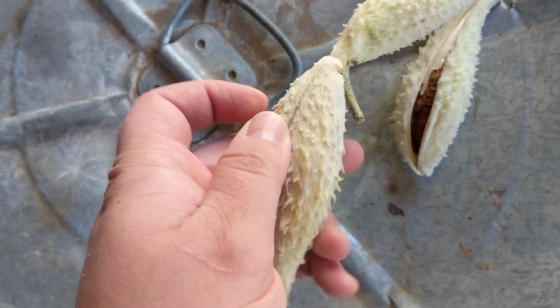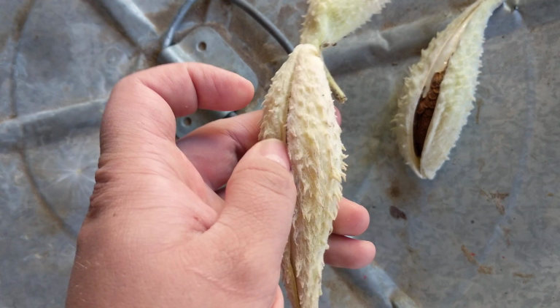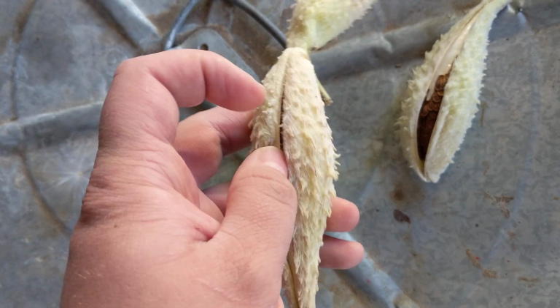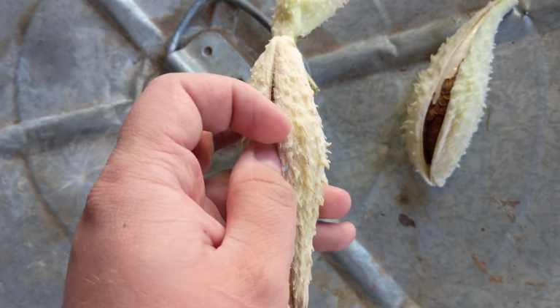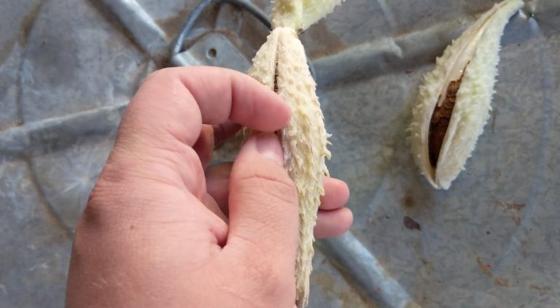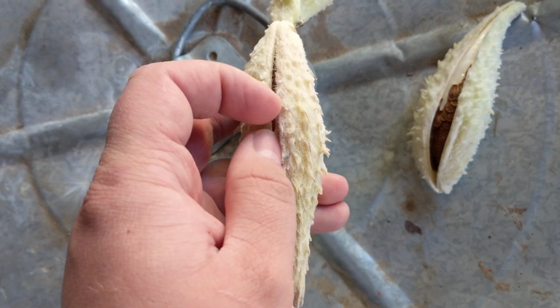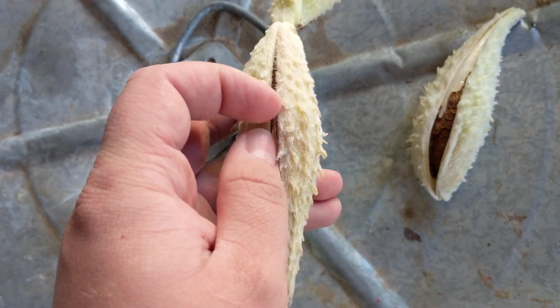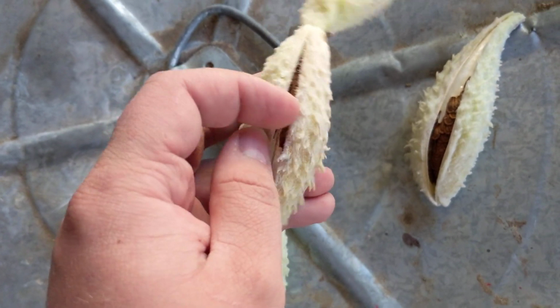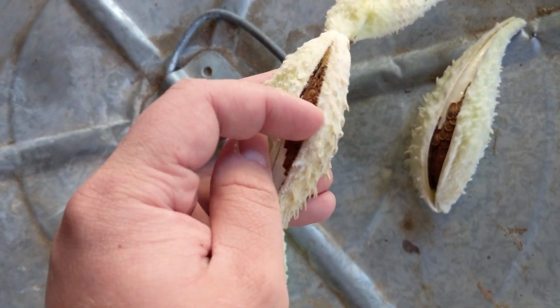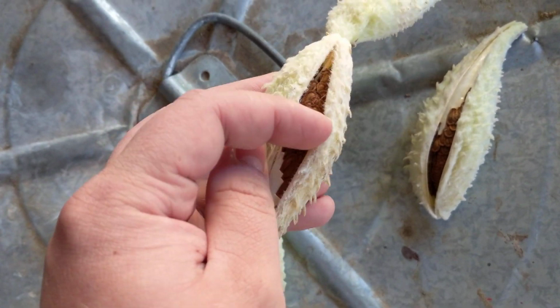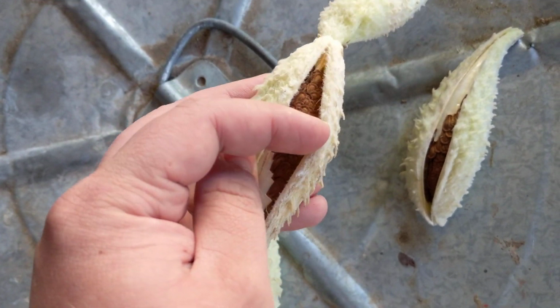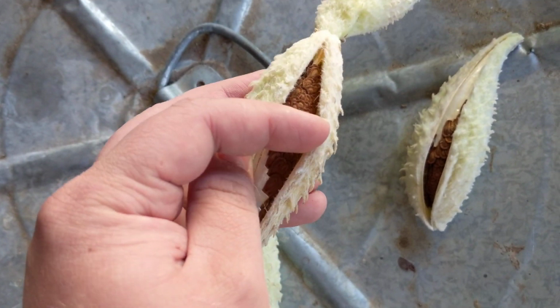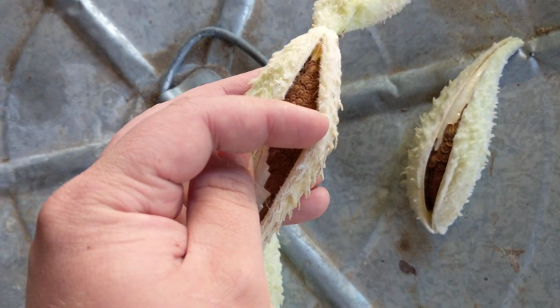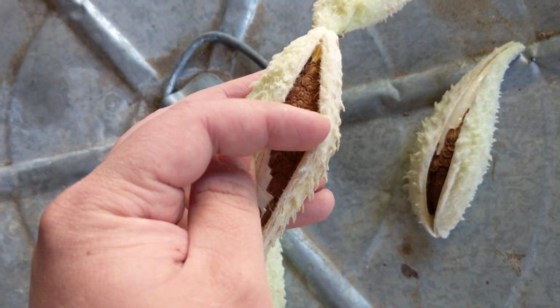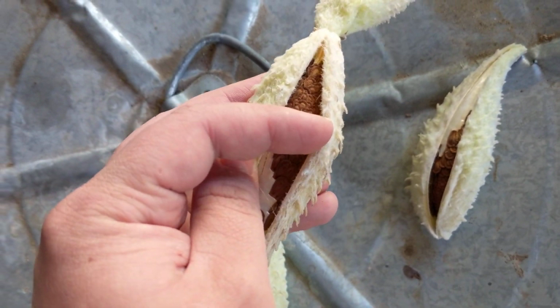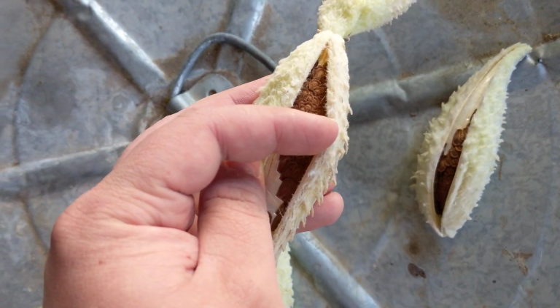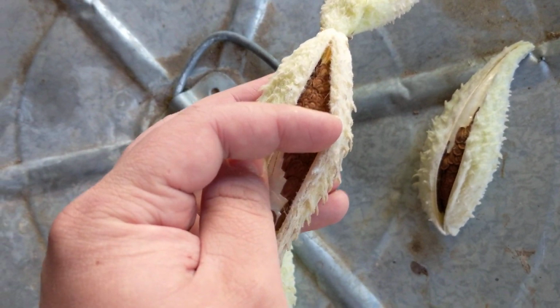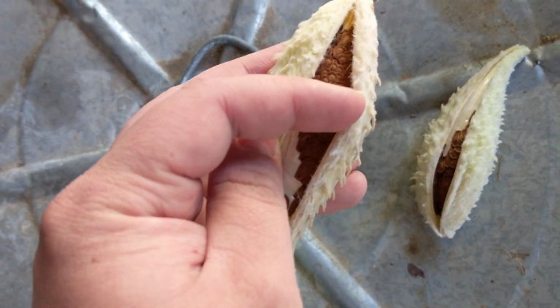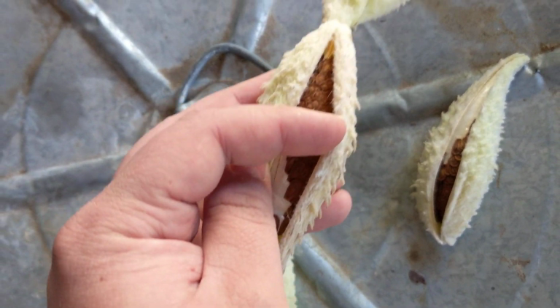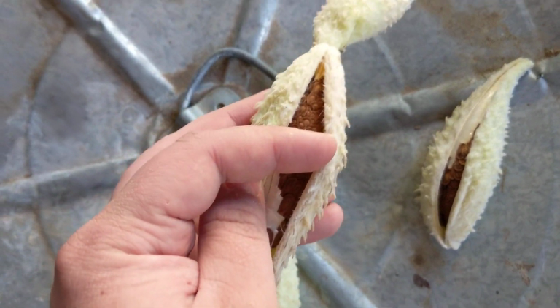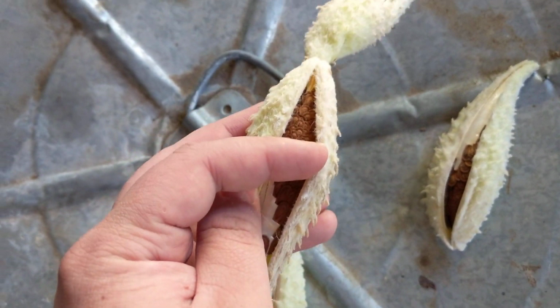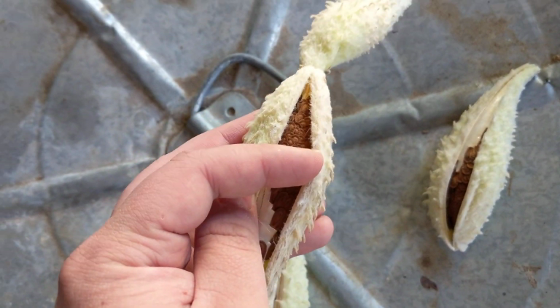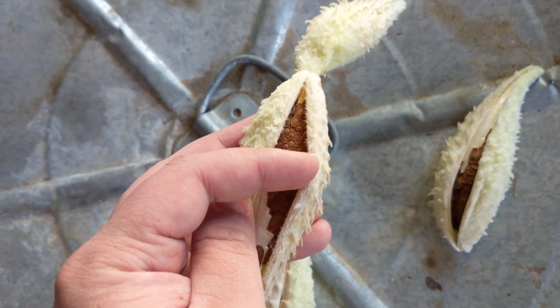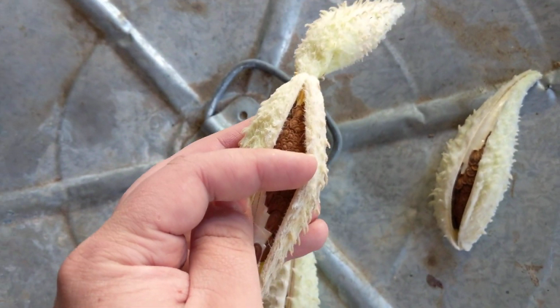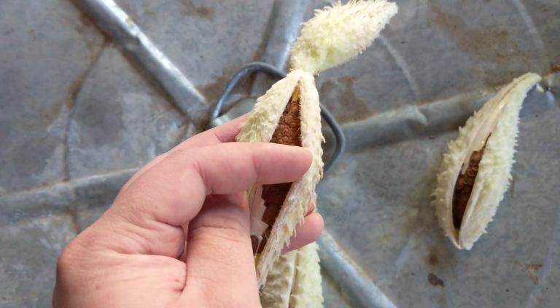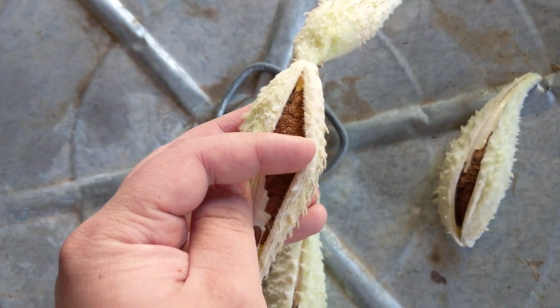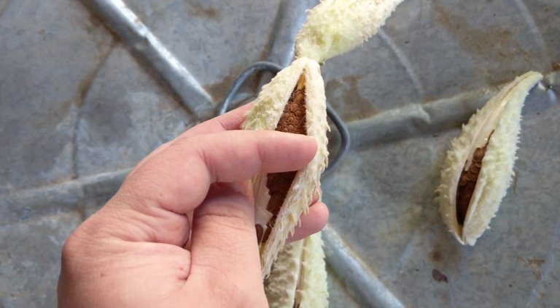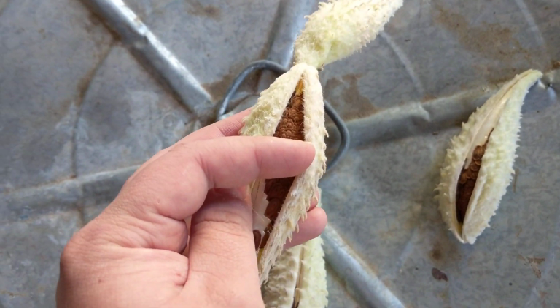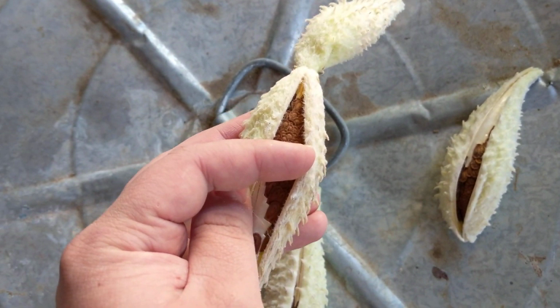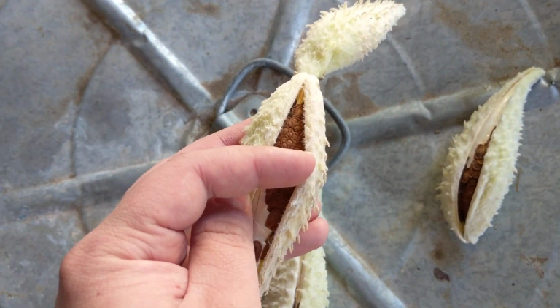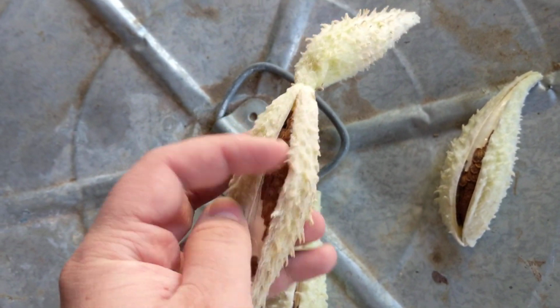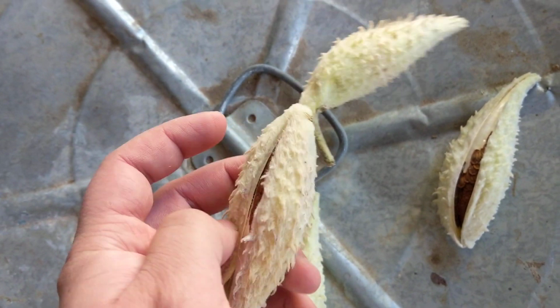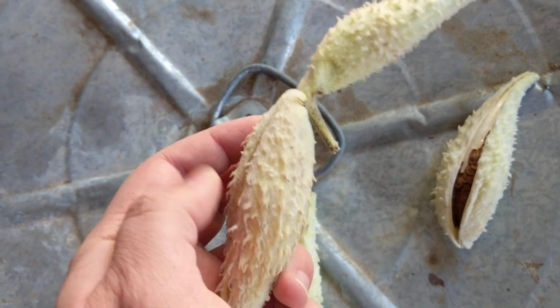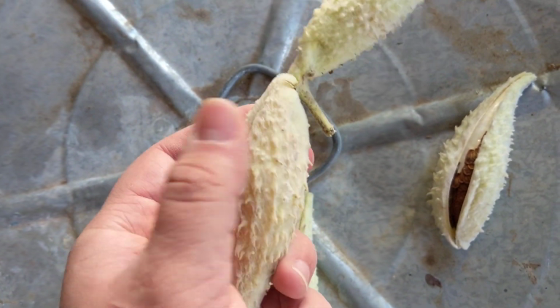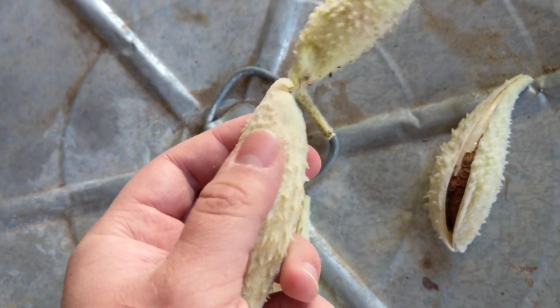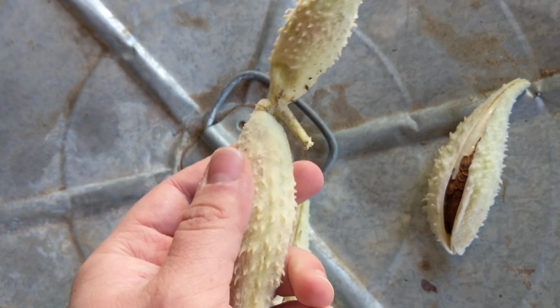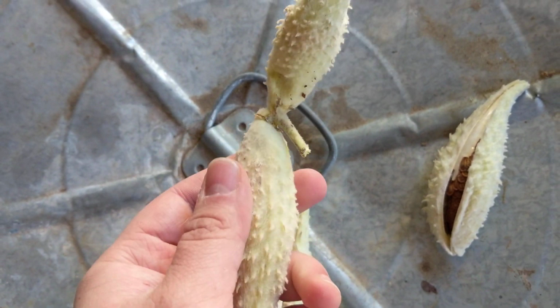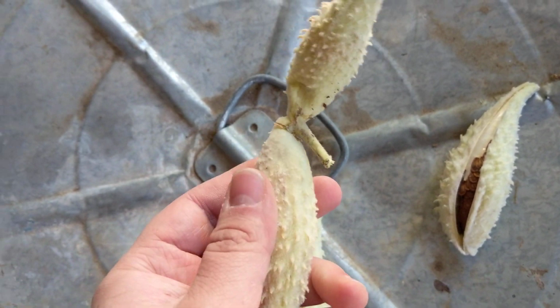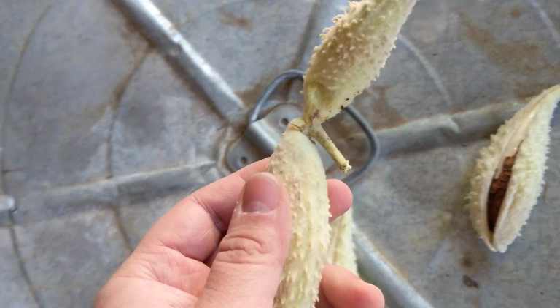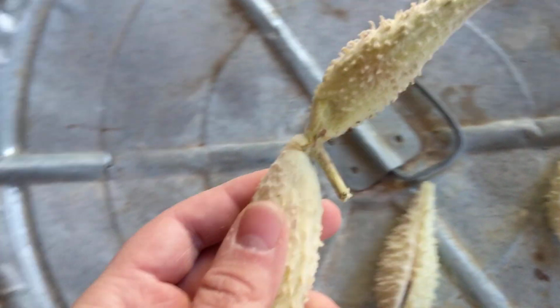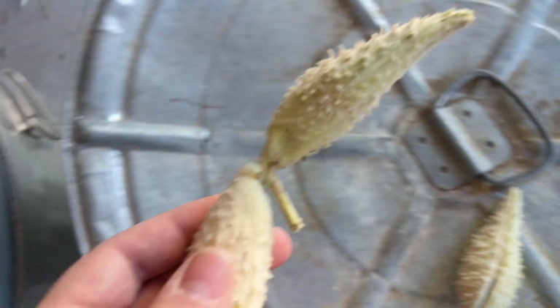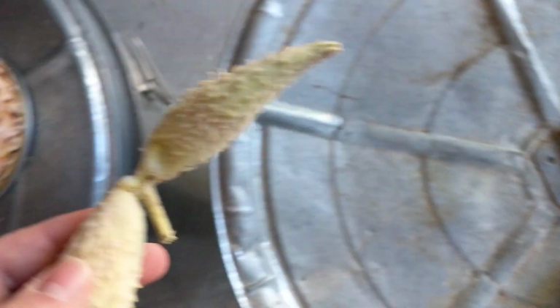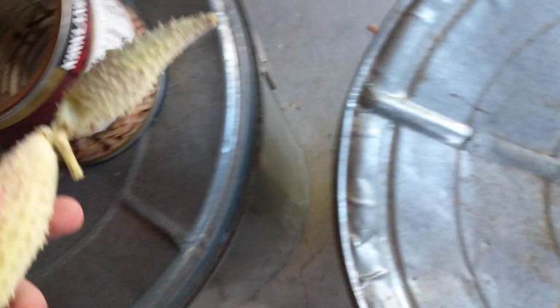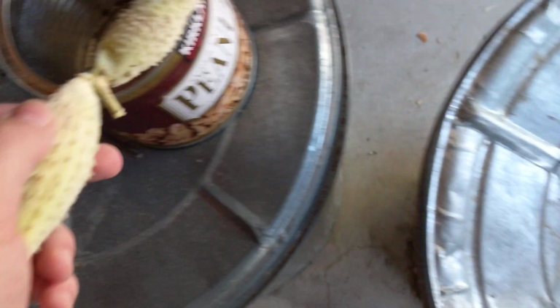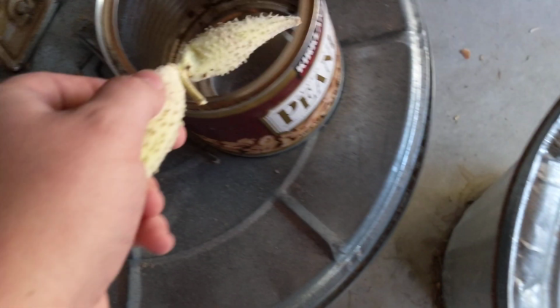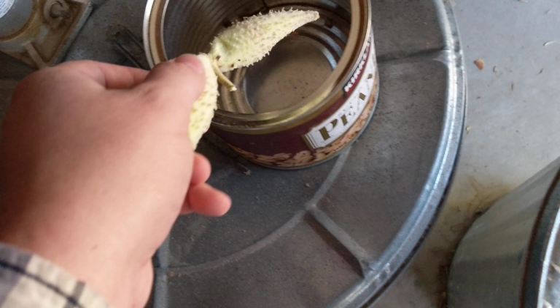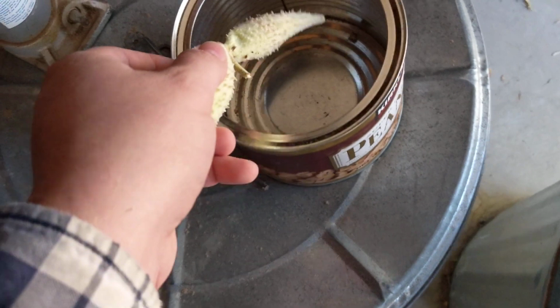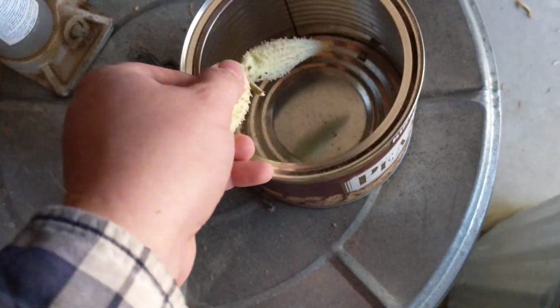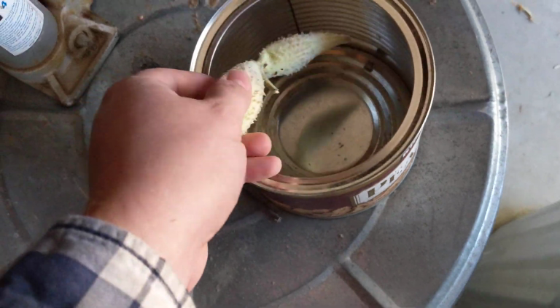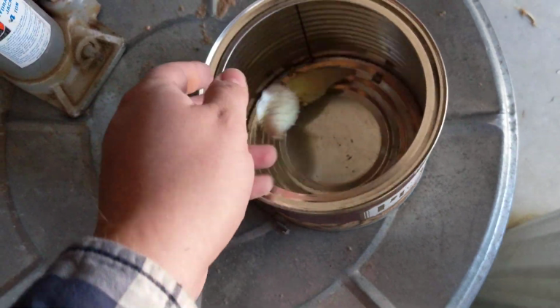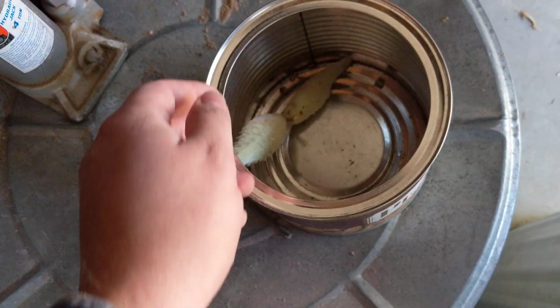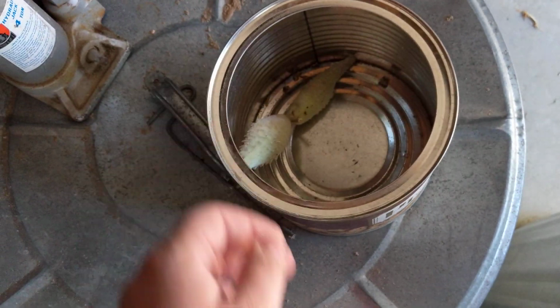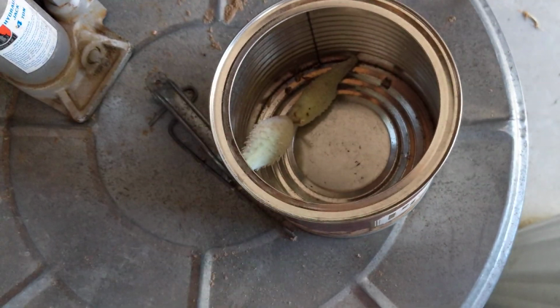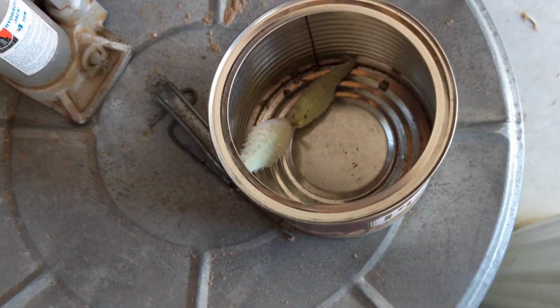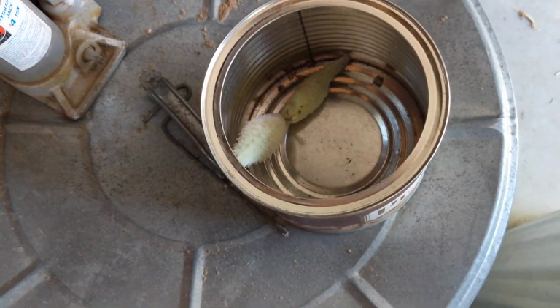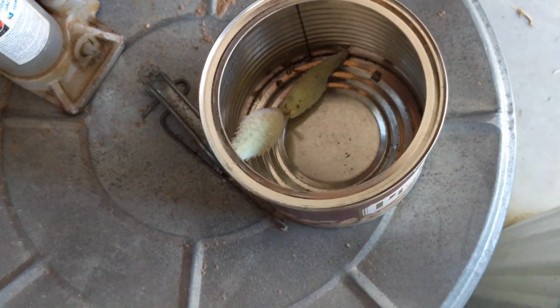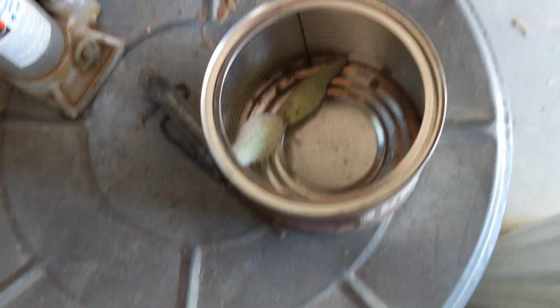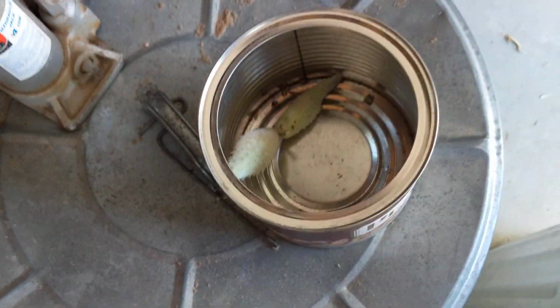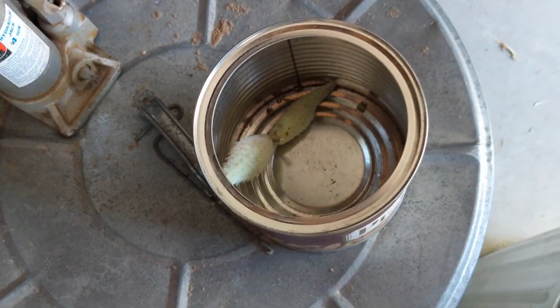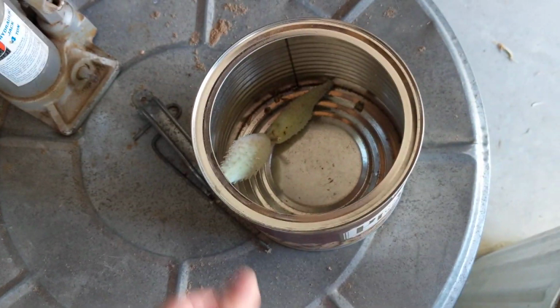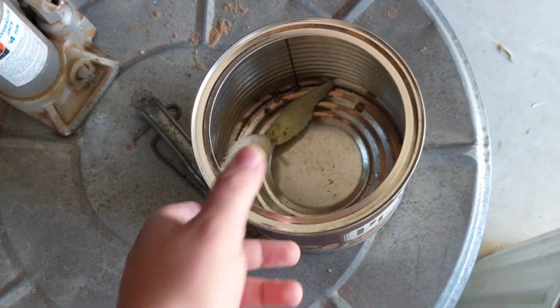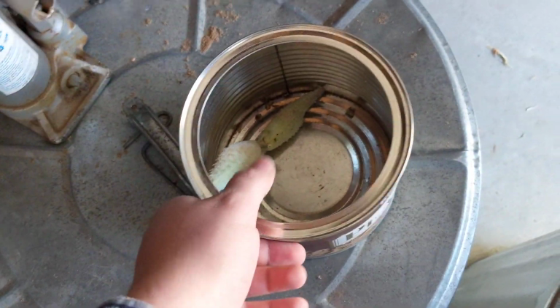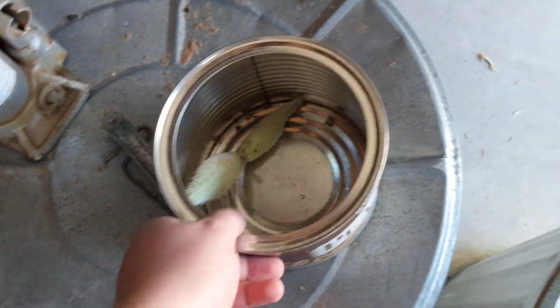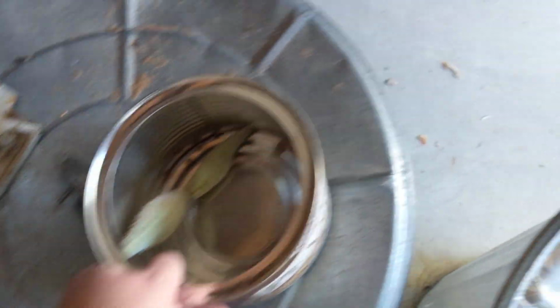And then once they're ready, you can just sort of pop these off the top and wait for them to ripen in a container where they dry.